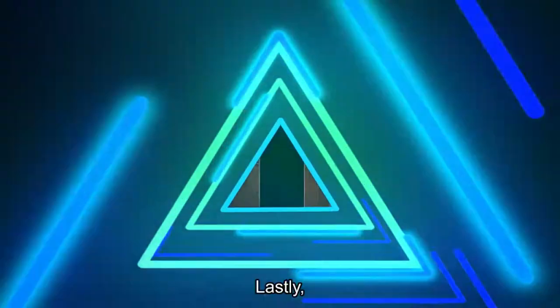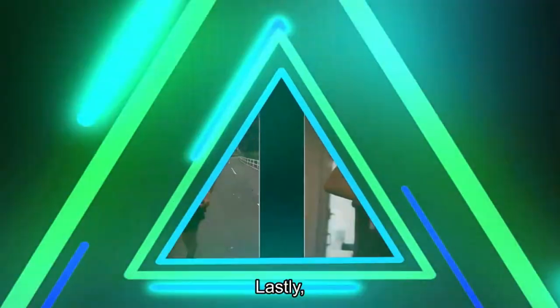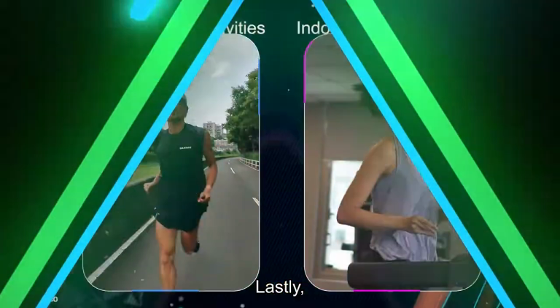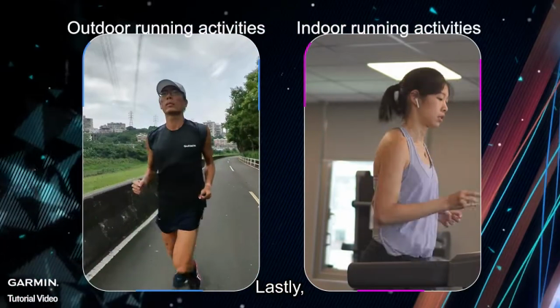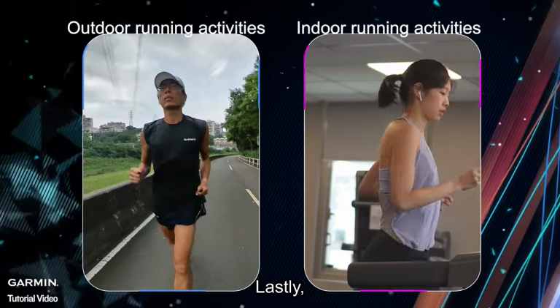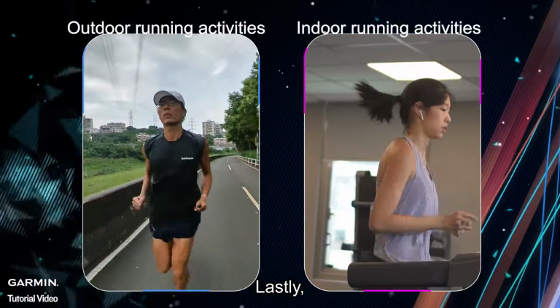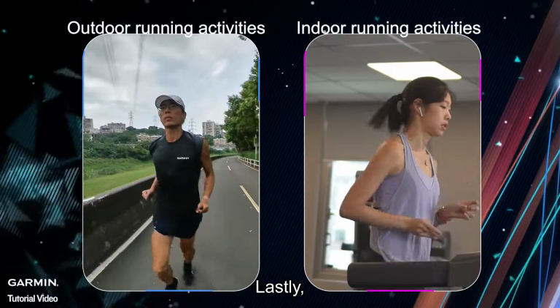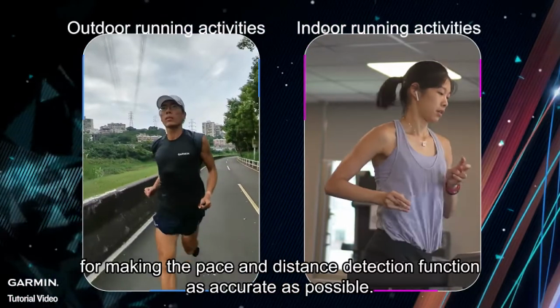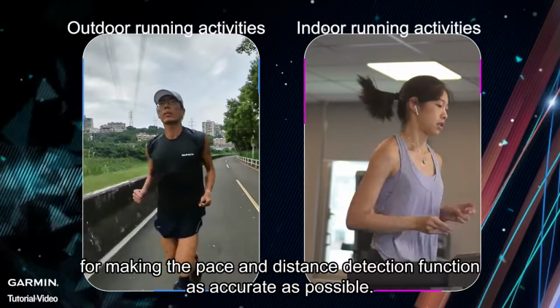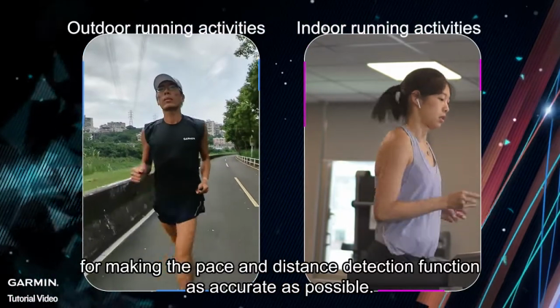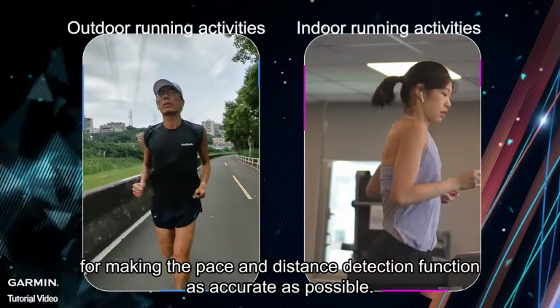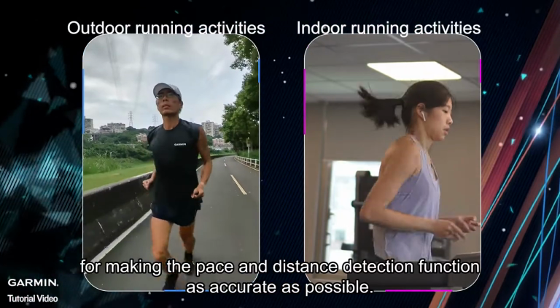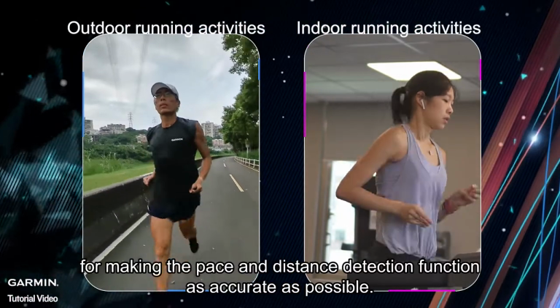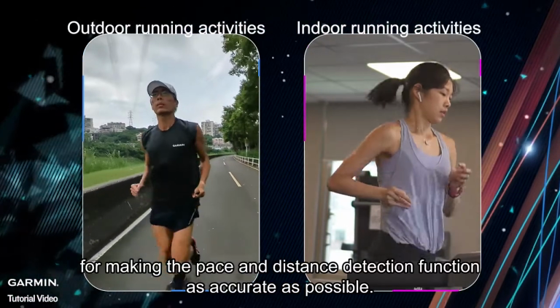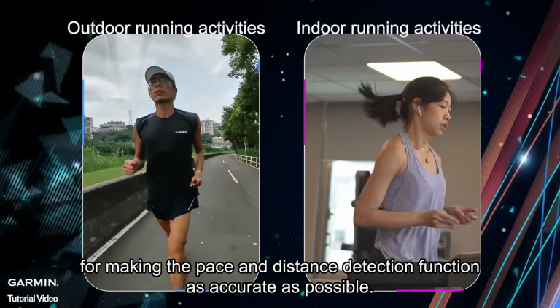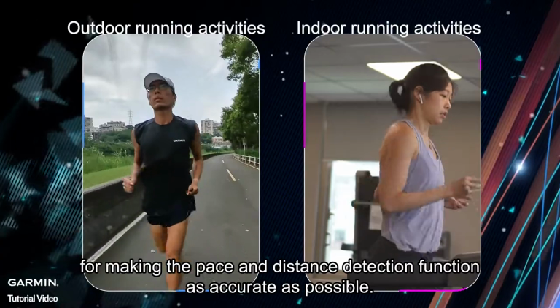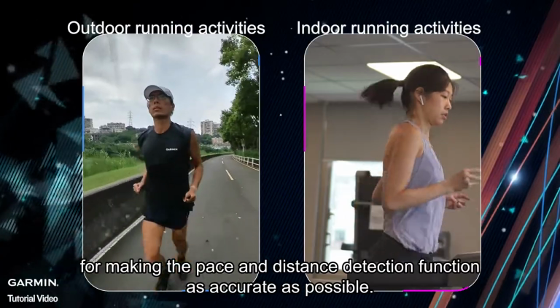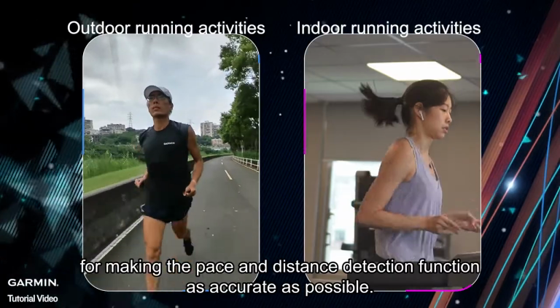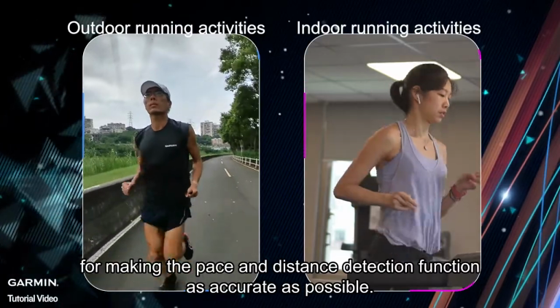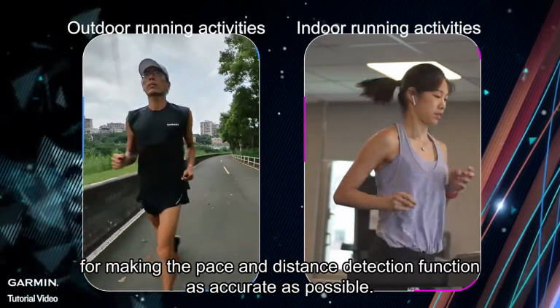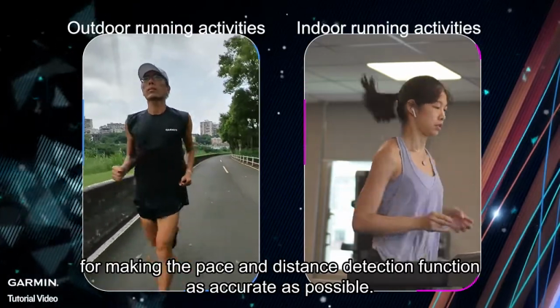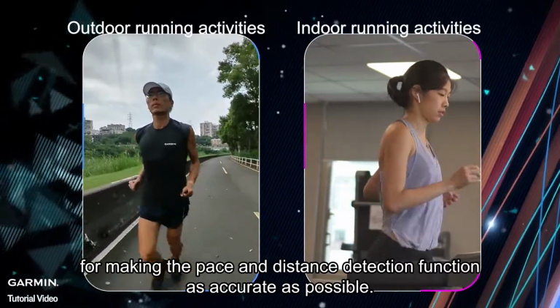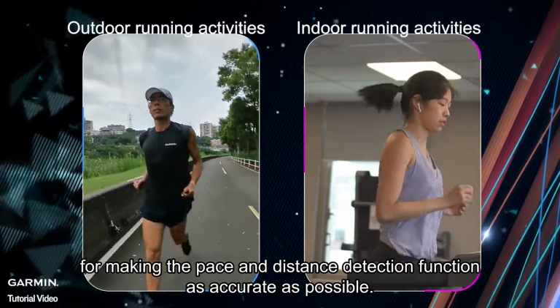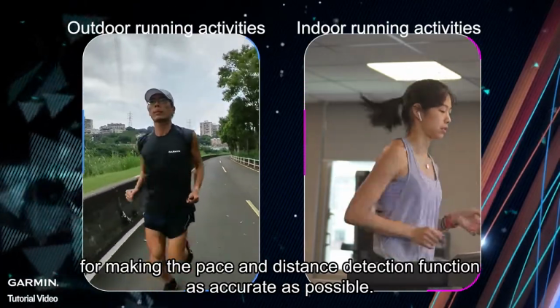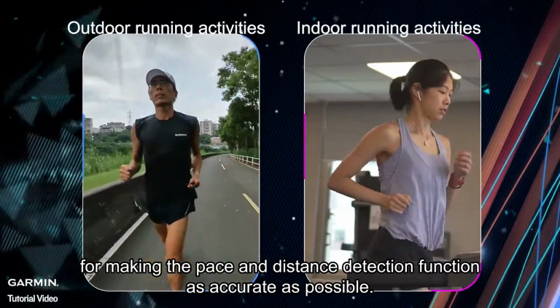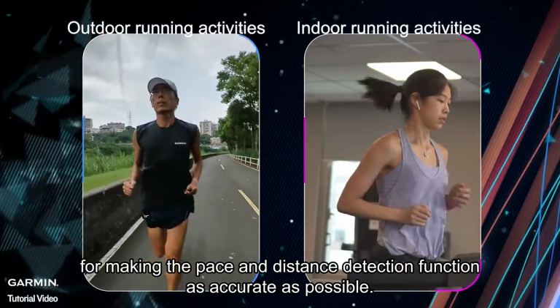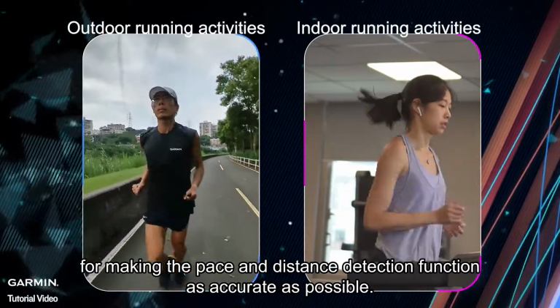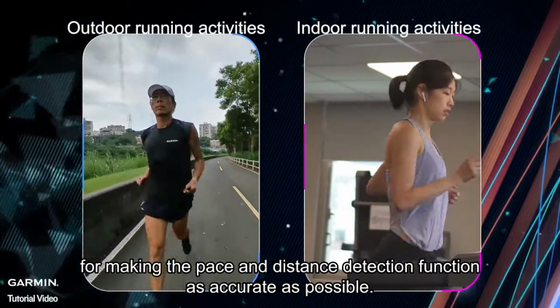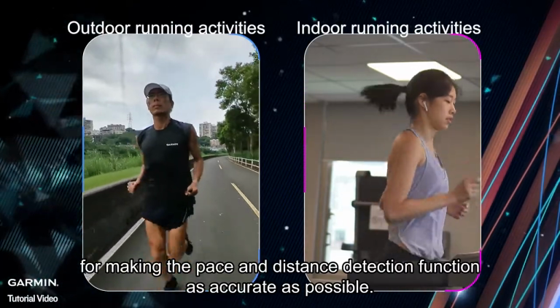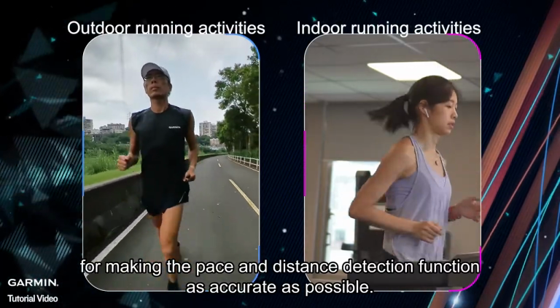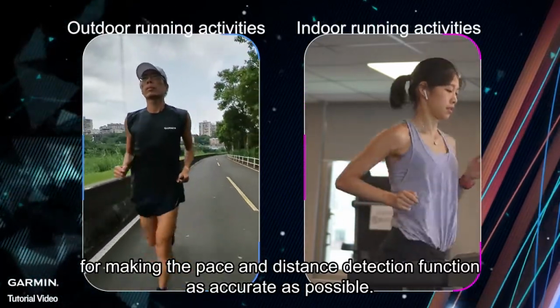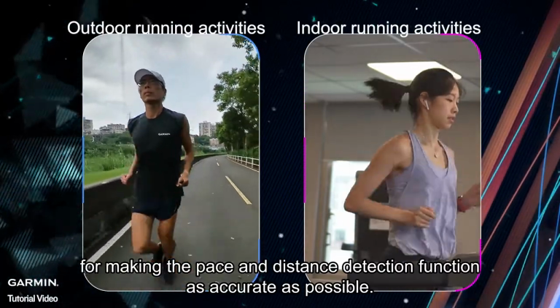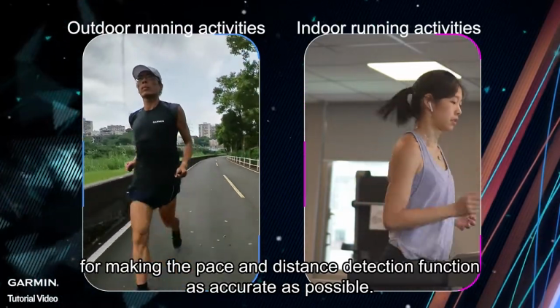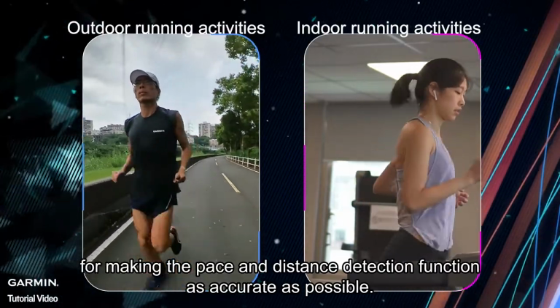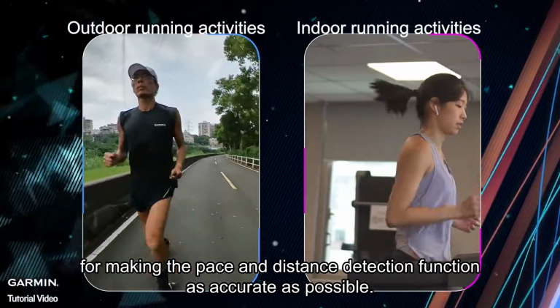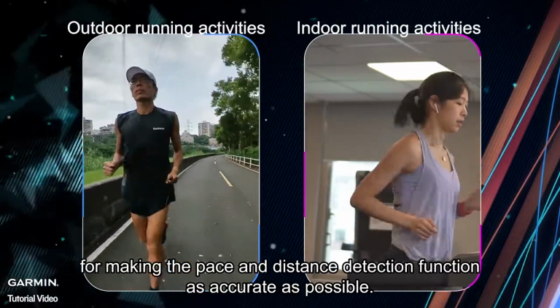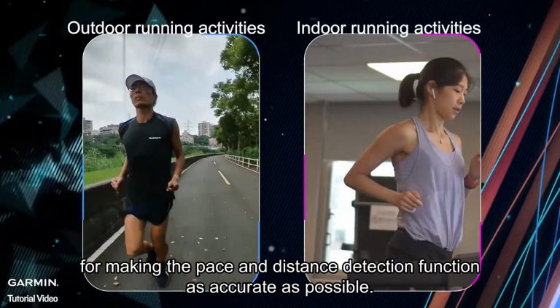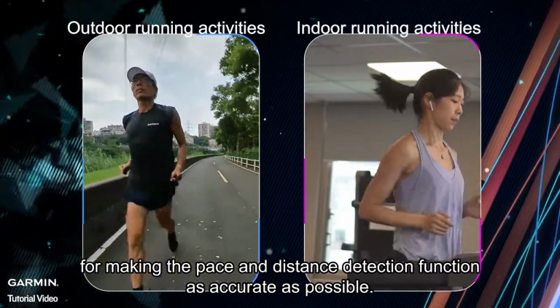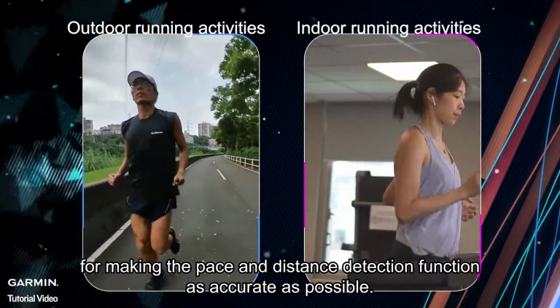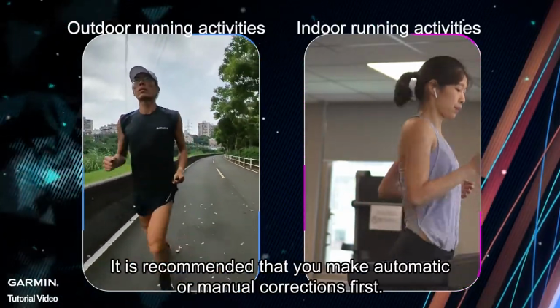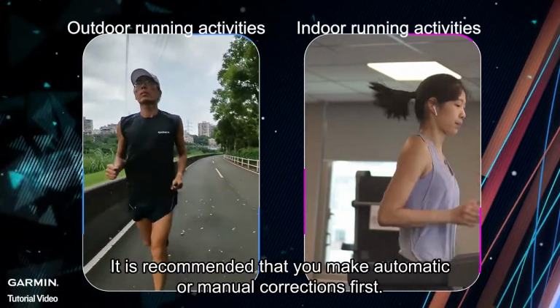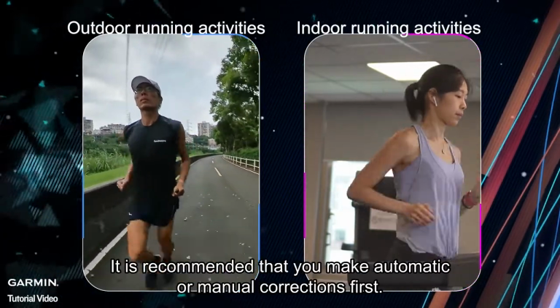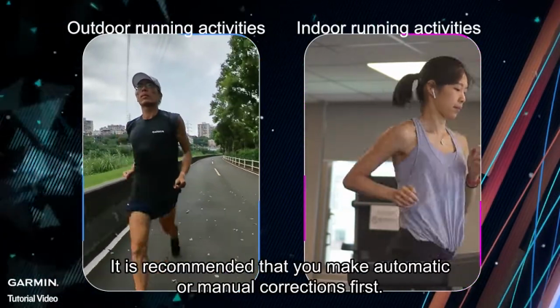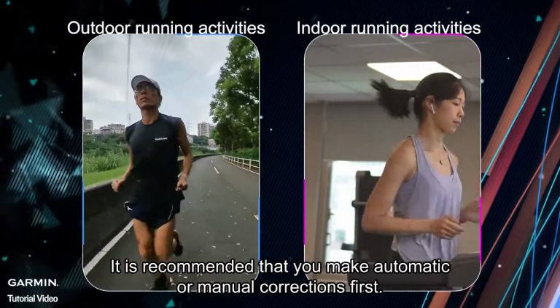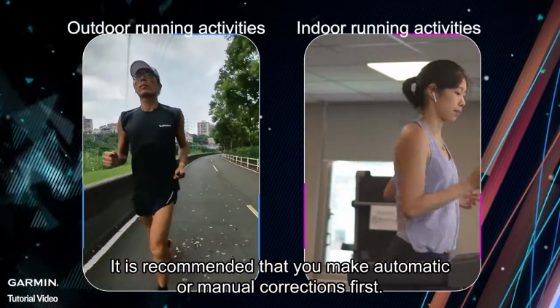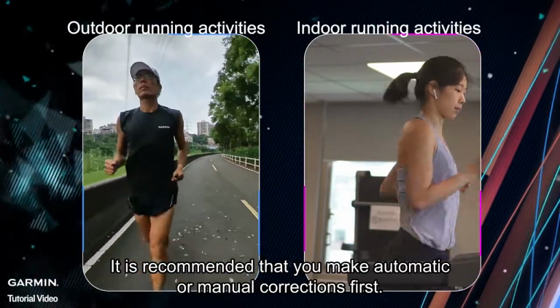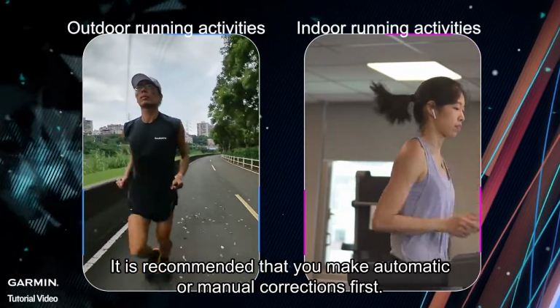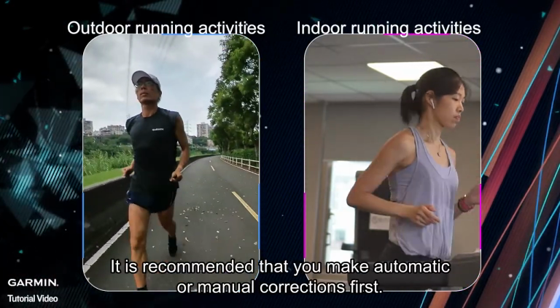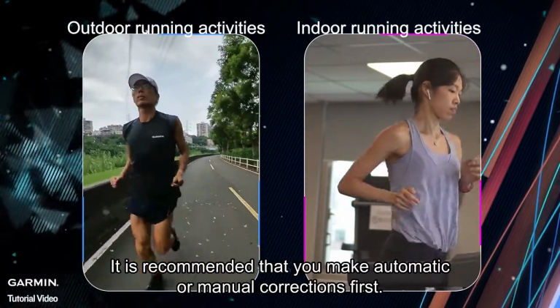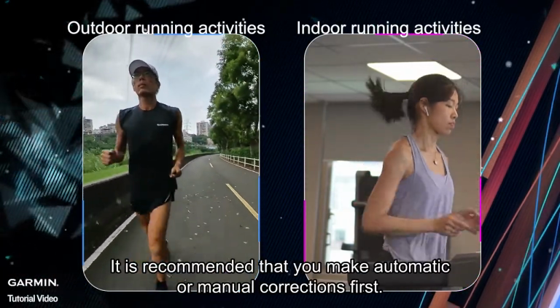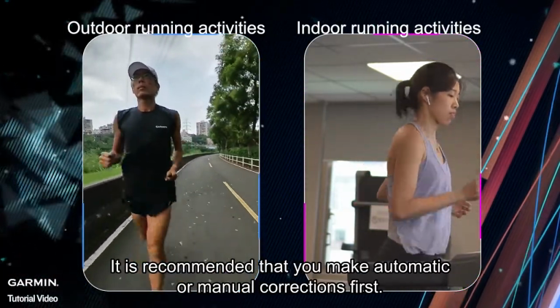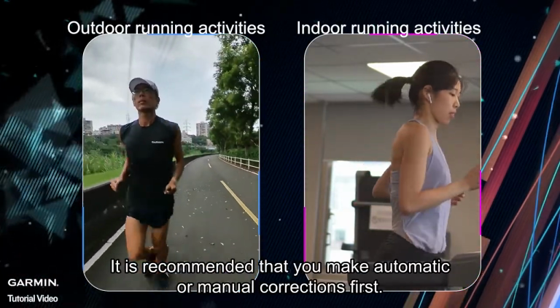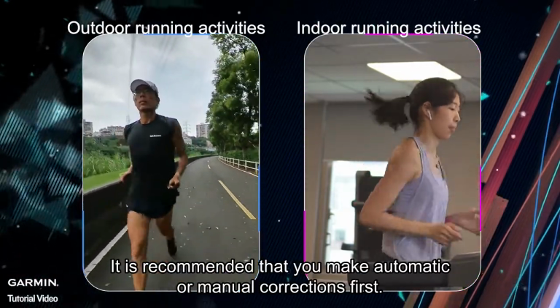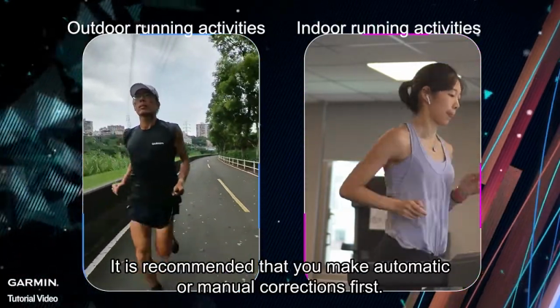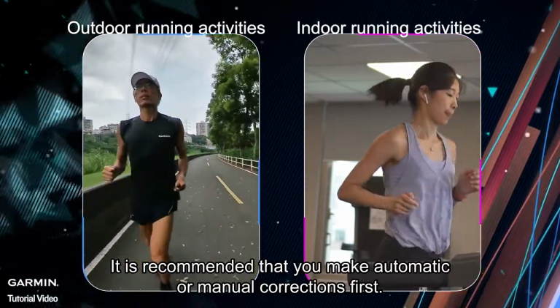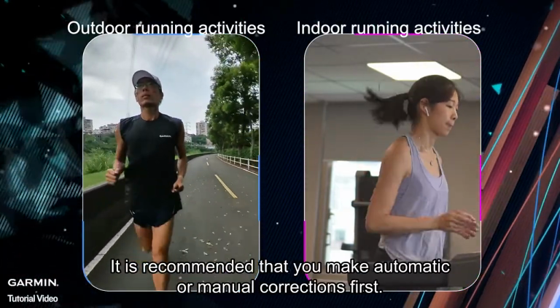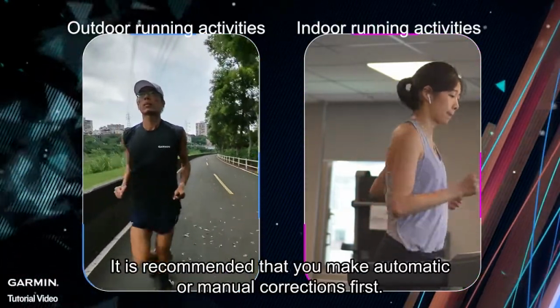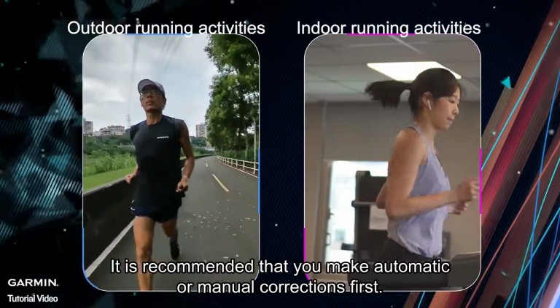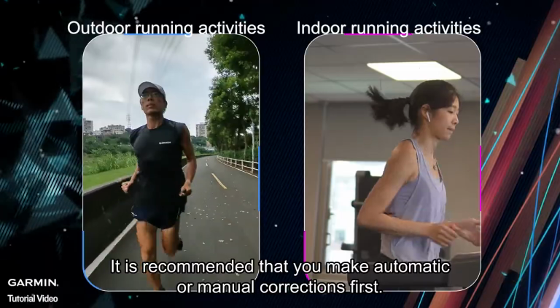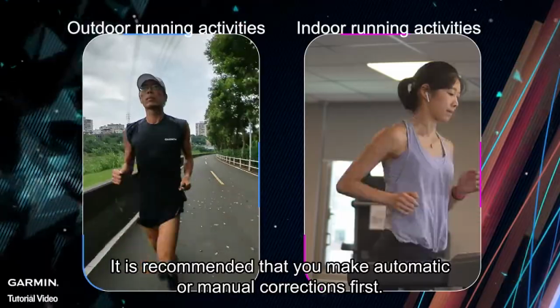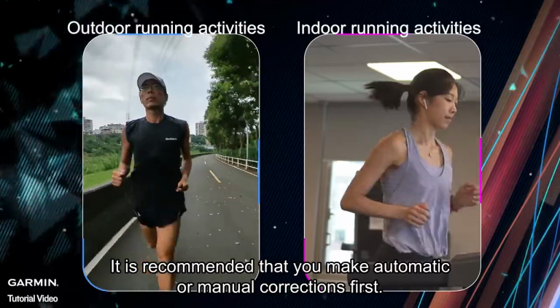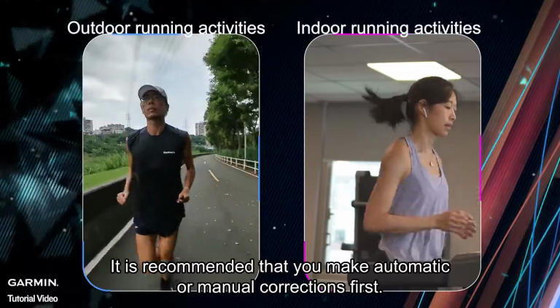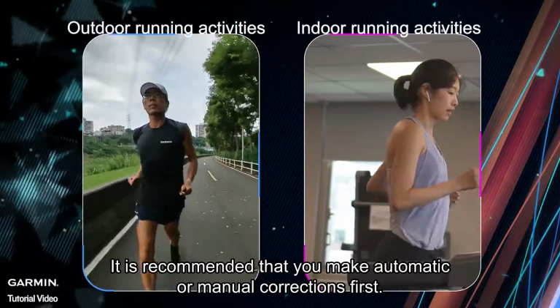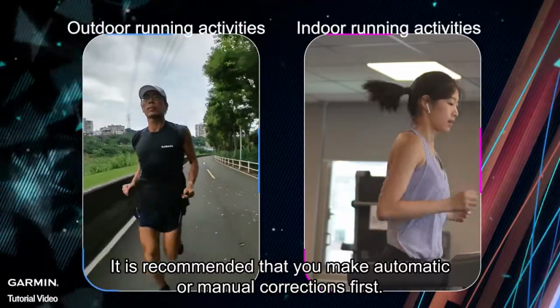Lastly, for making the pace and distance detection function as accurate as possible, it is recommended that you make automatic or manual corrections first.